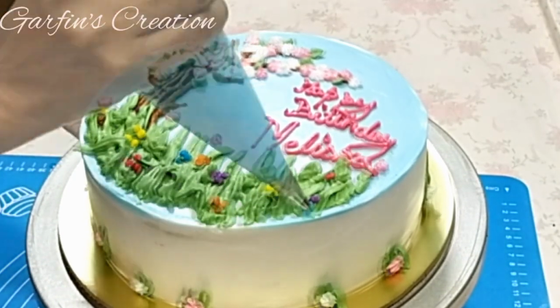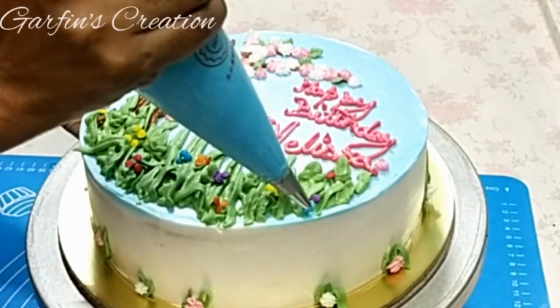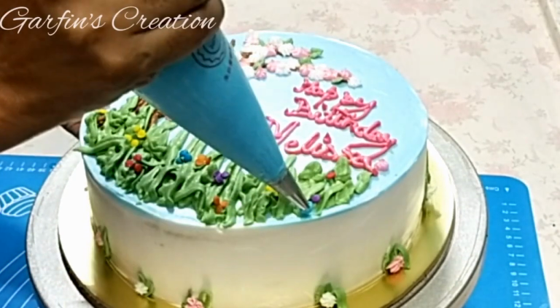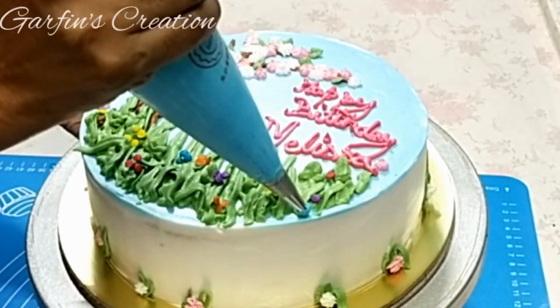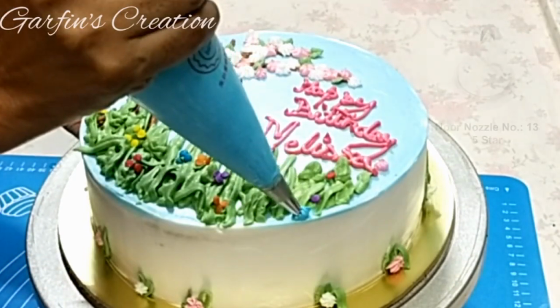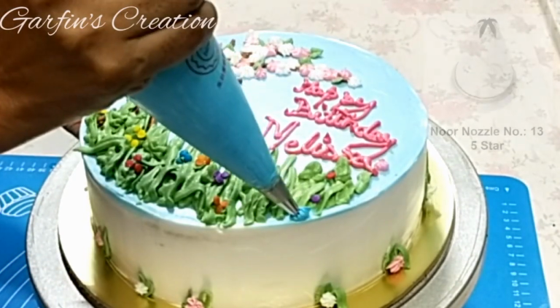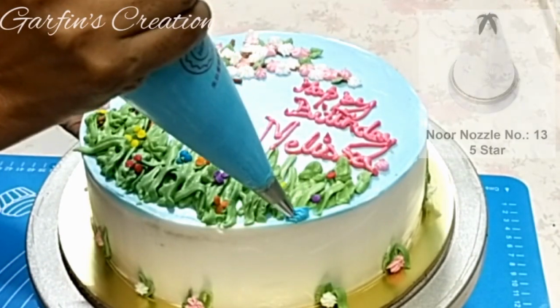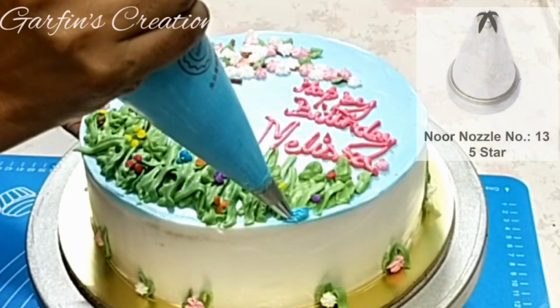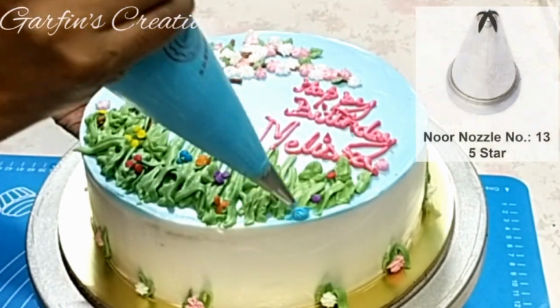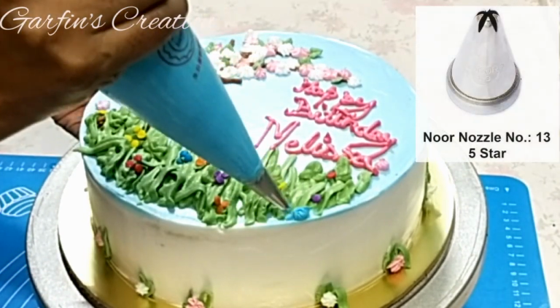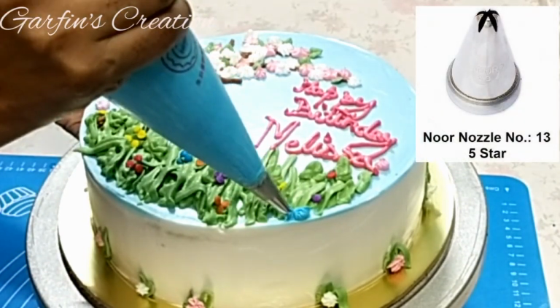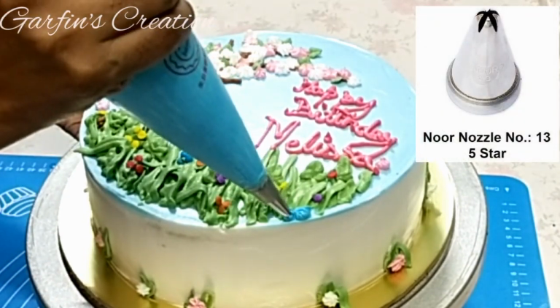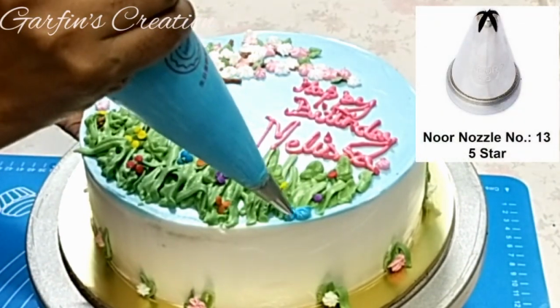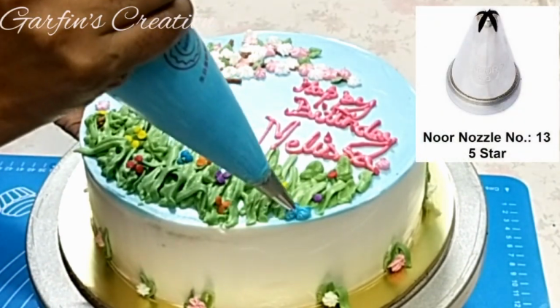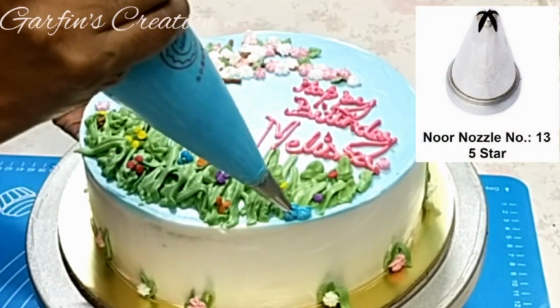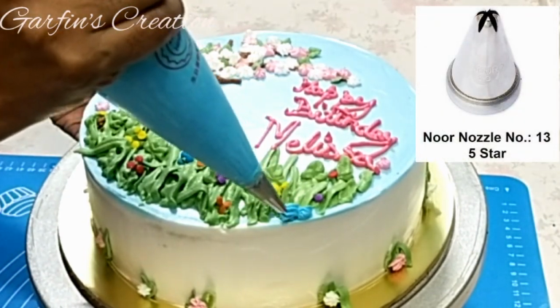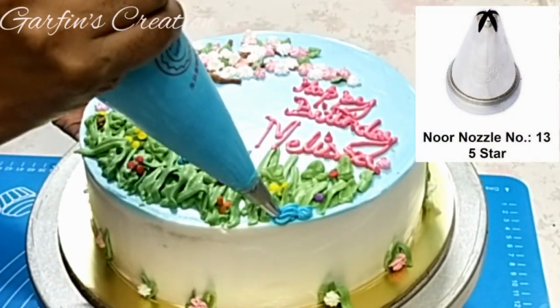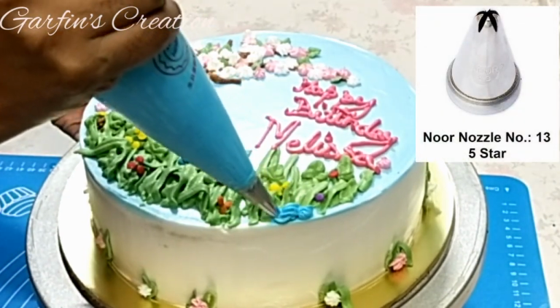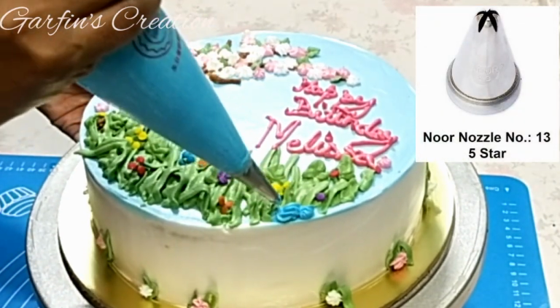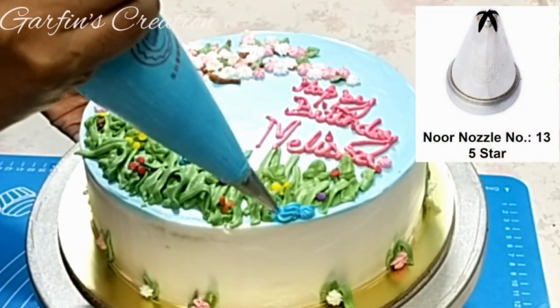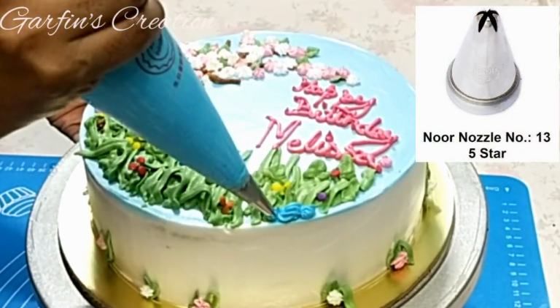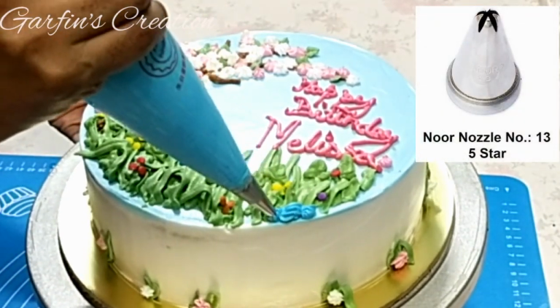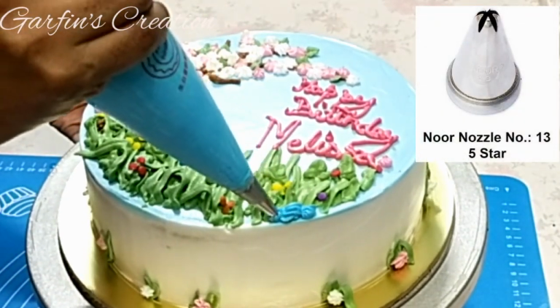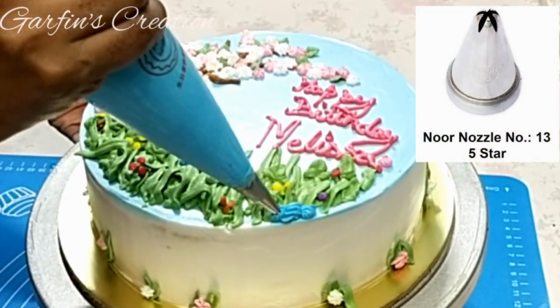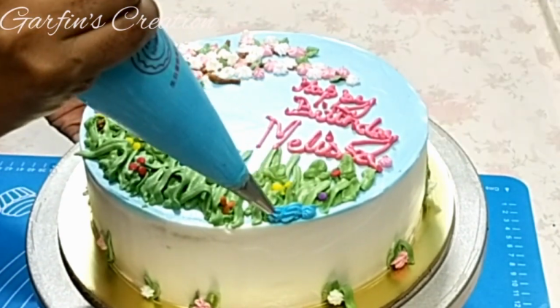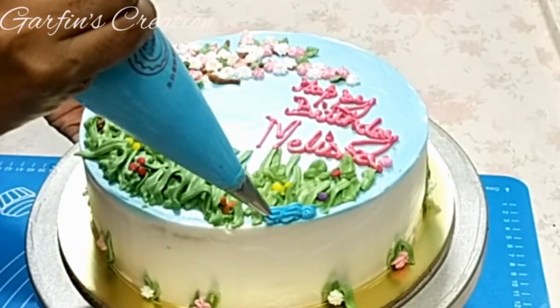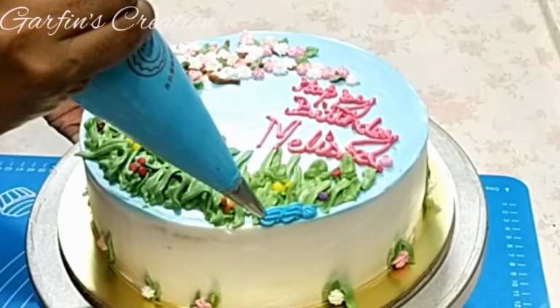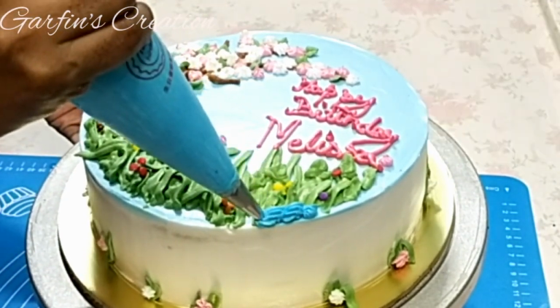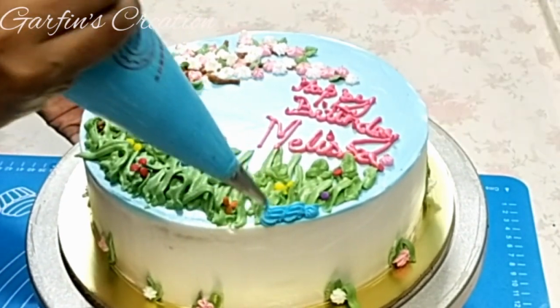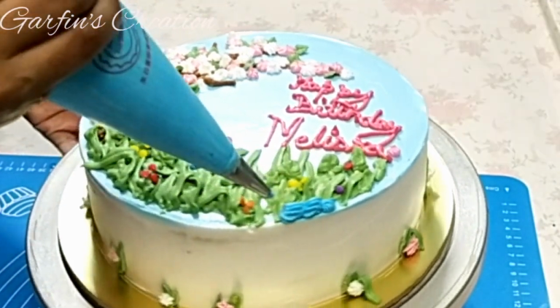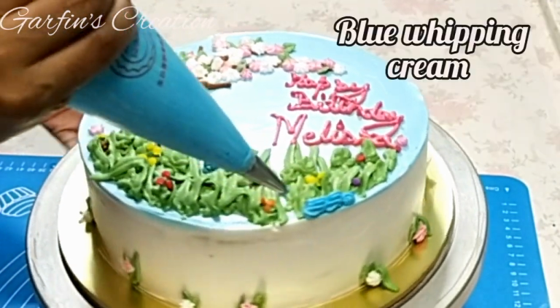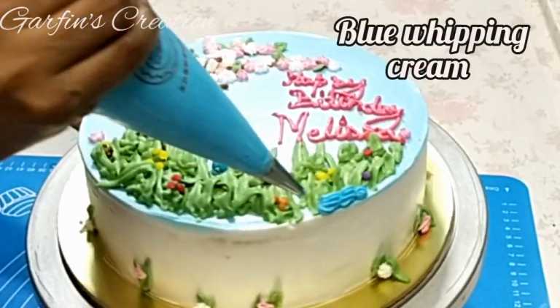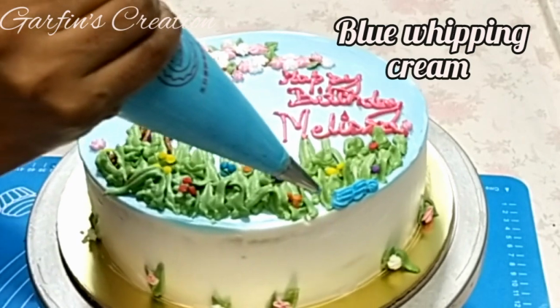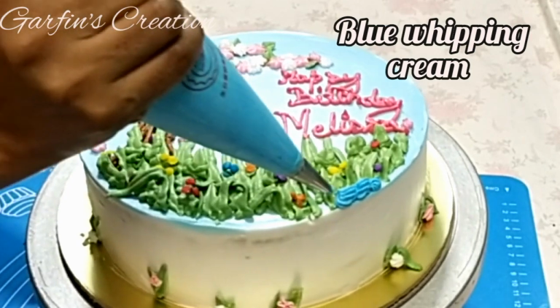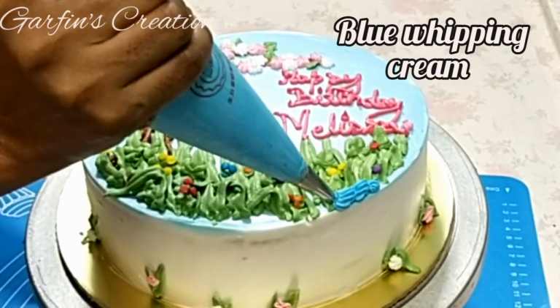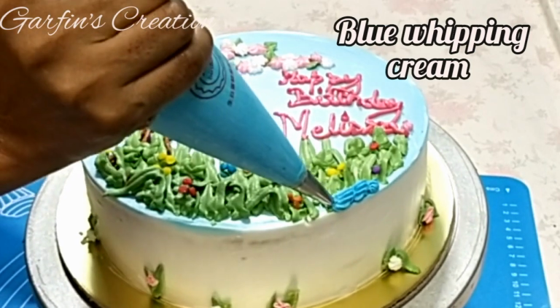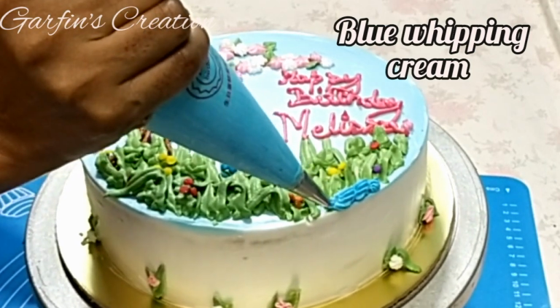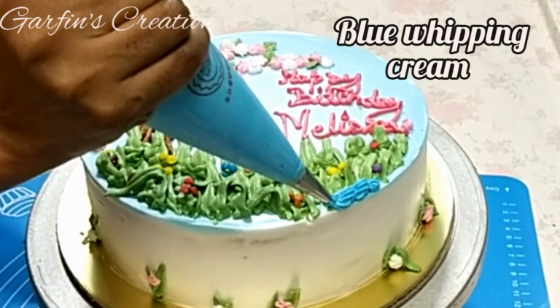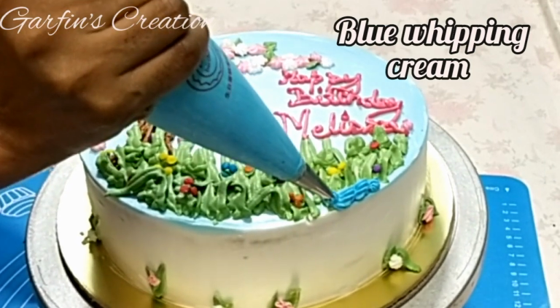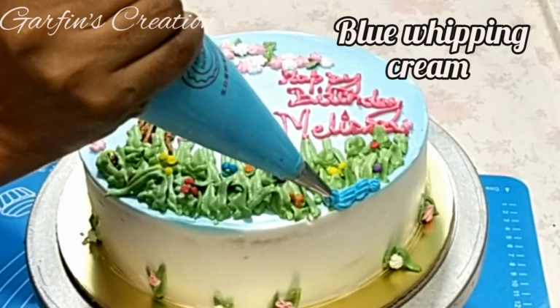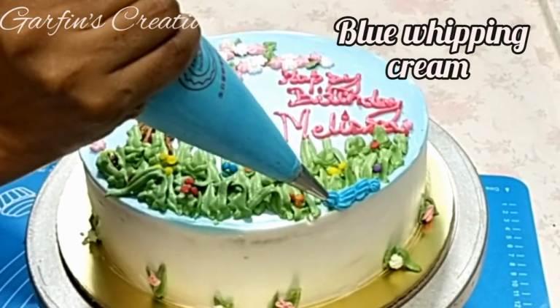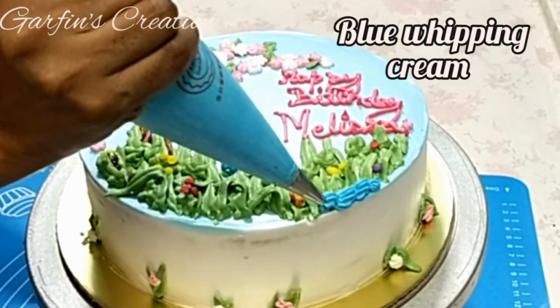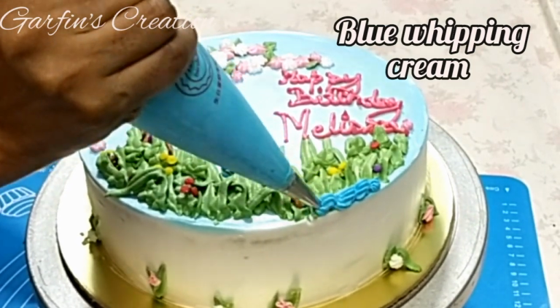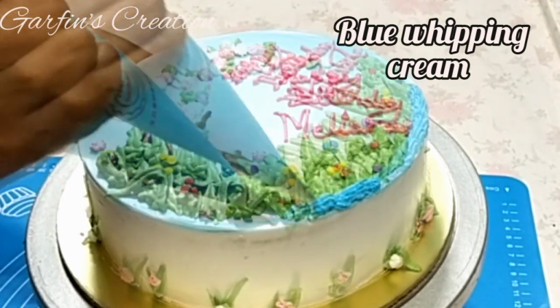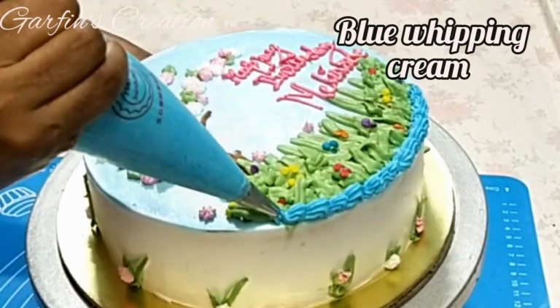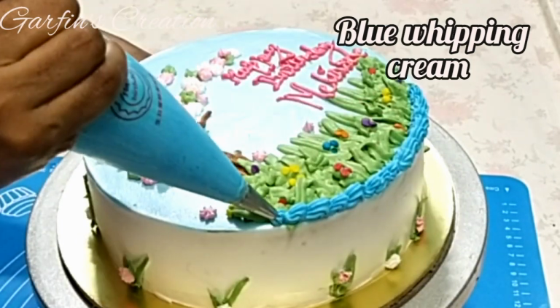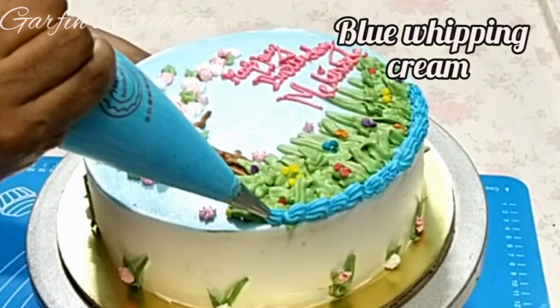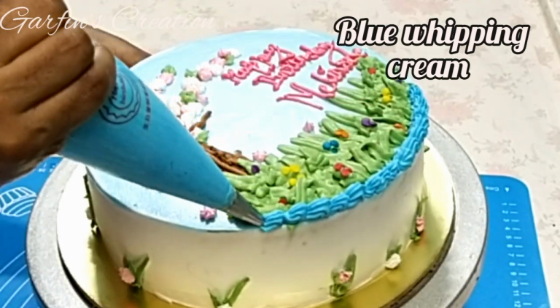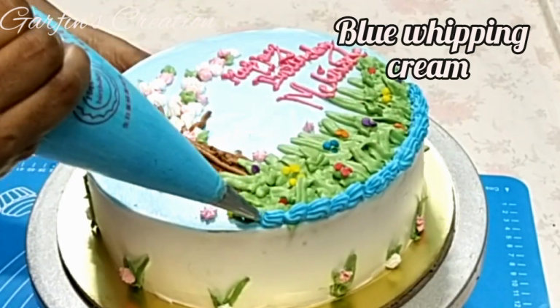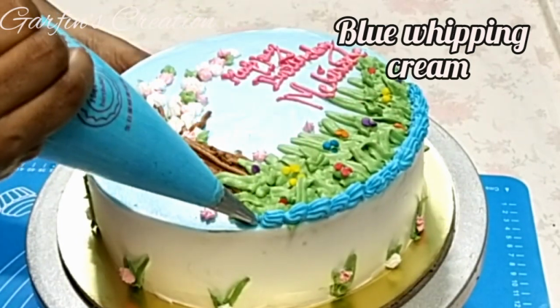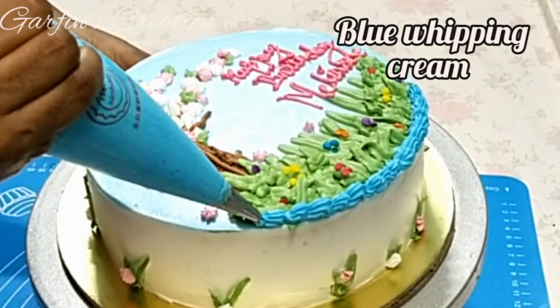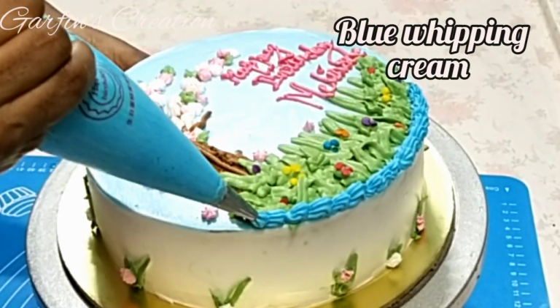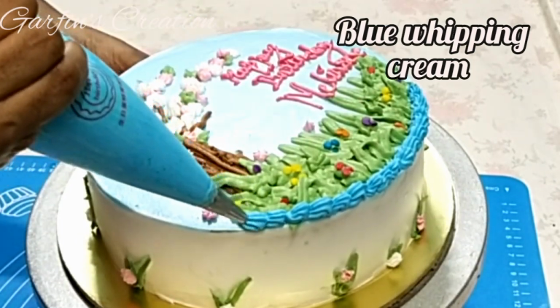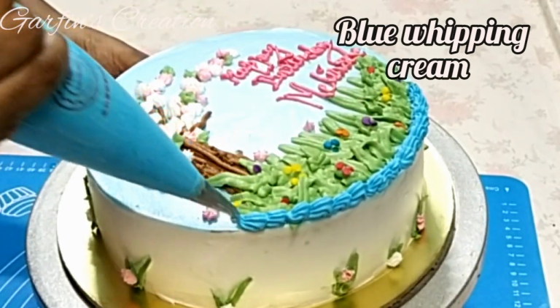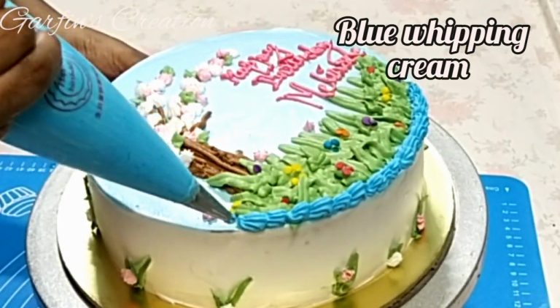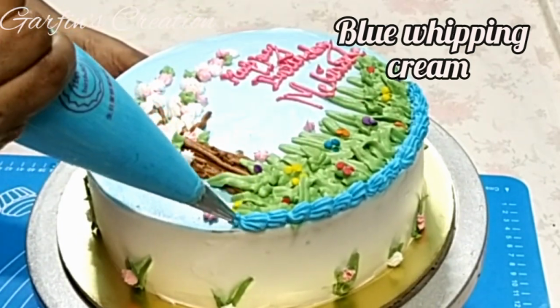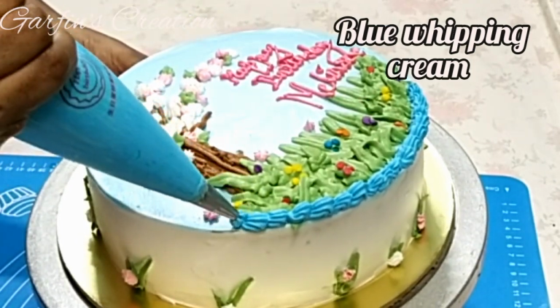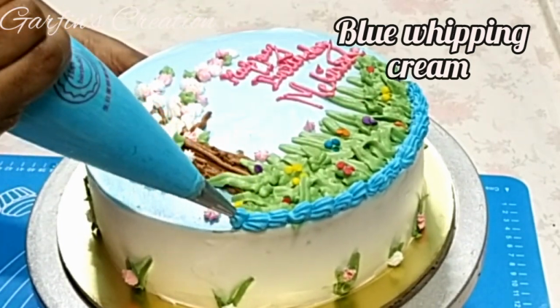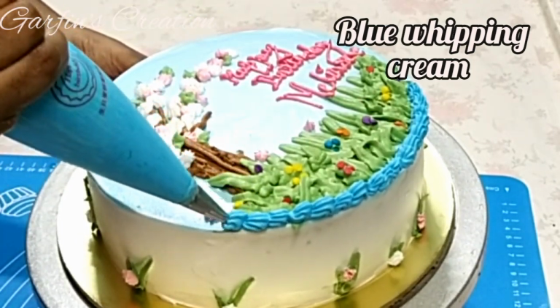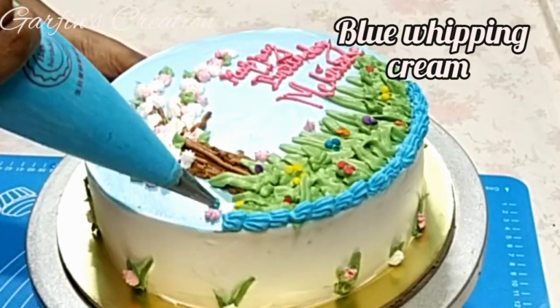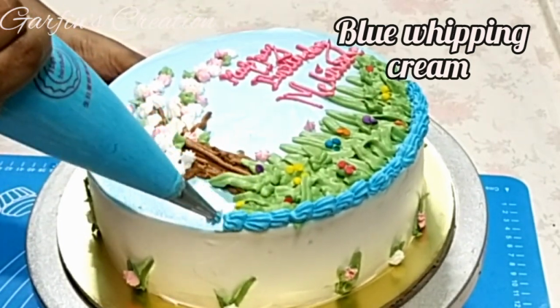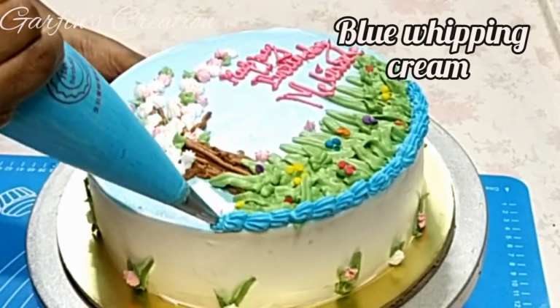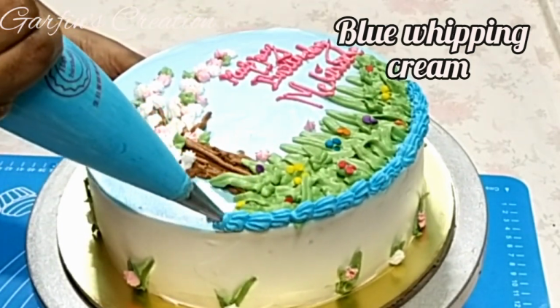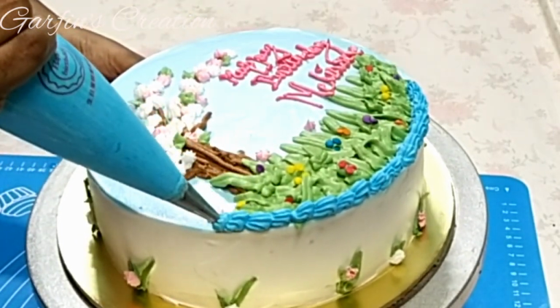Now using the same star nozzle again and creating a border on the top edge and the bottom edge of the cake too.